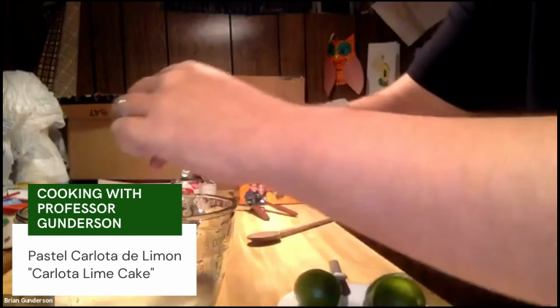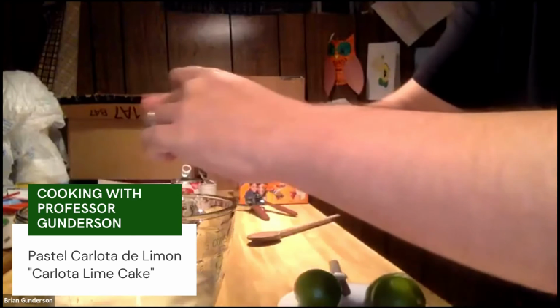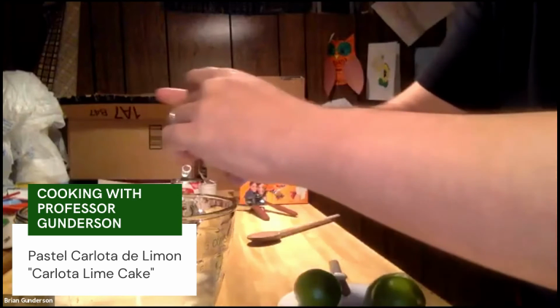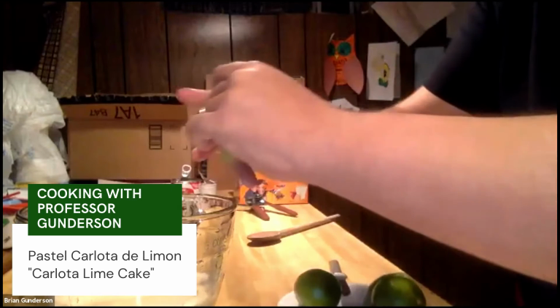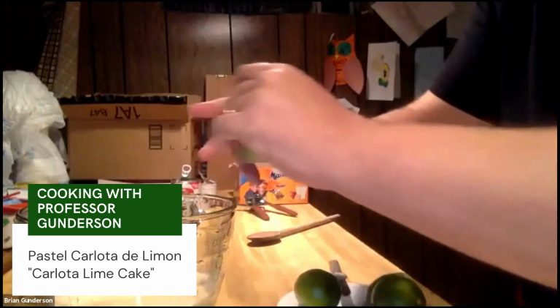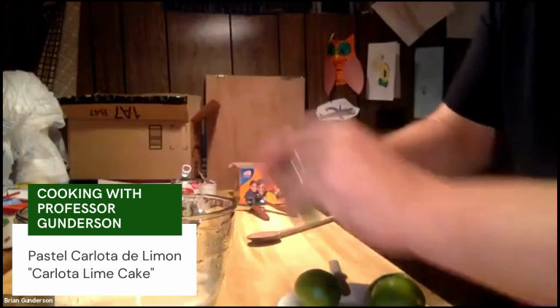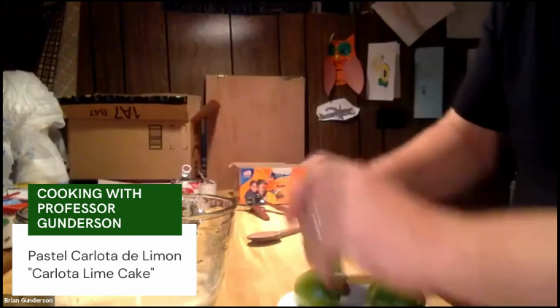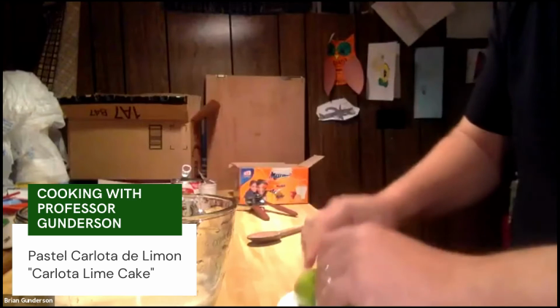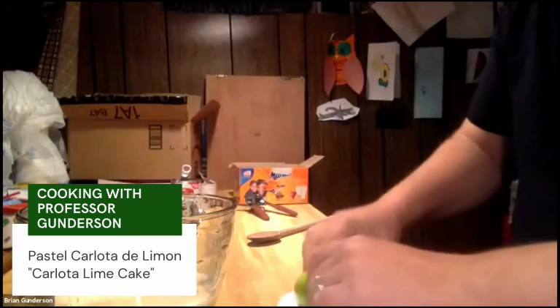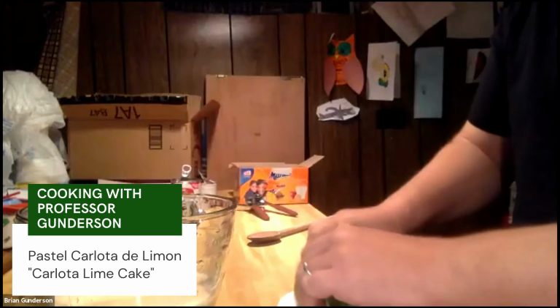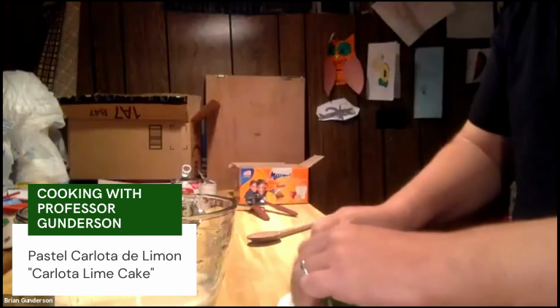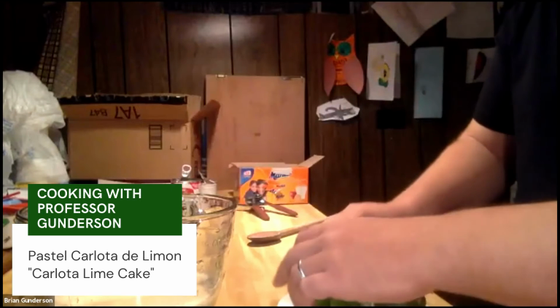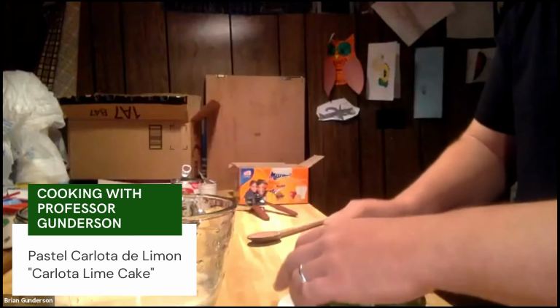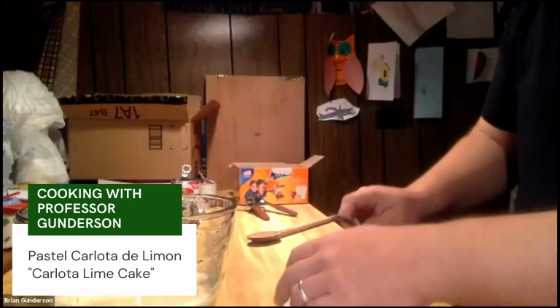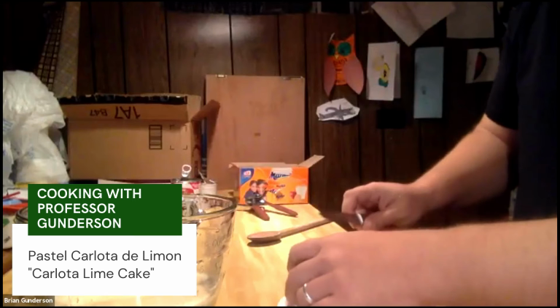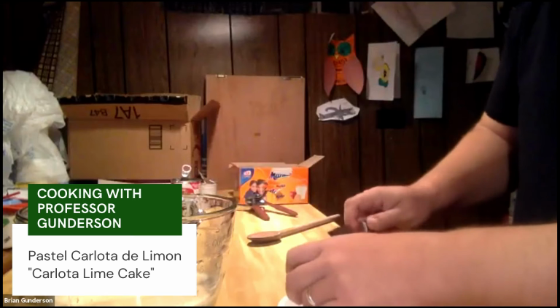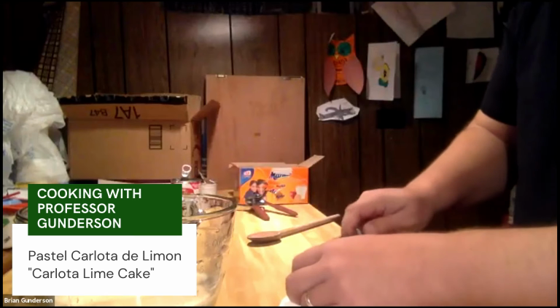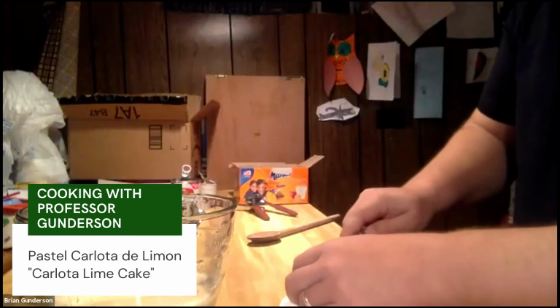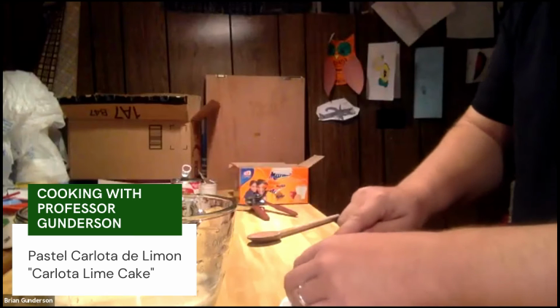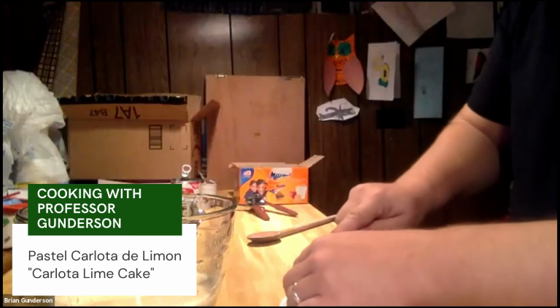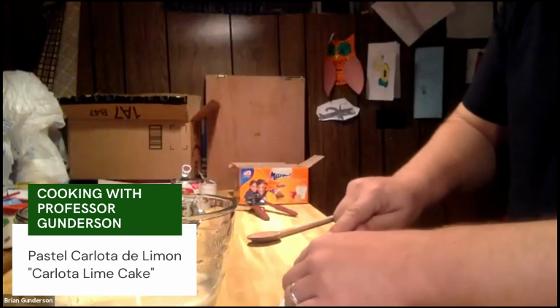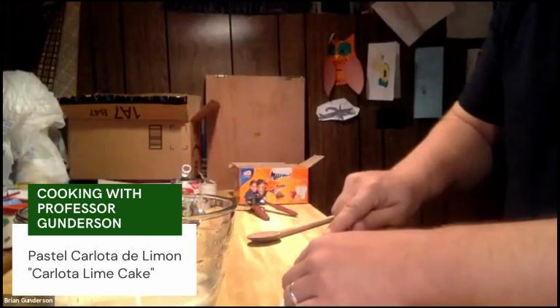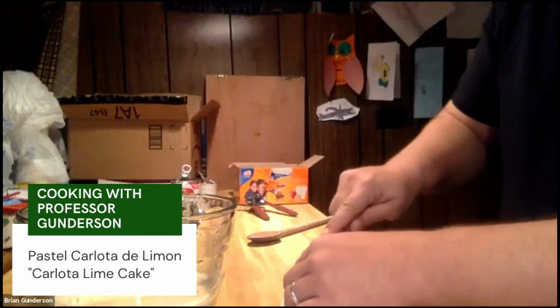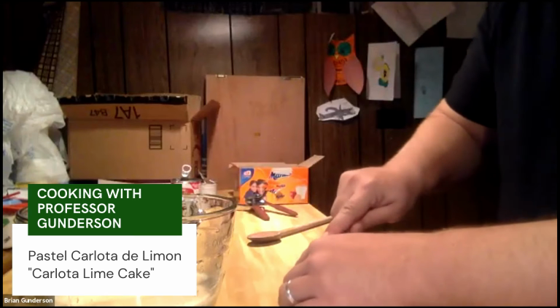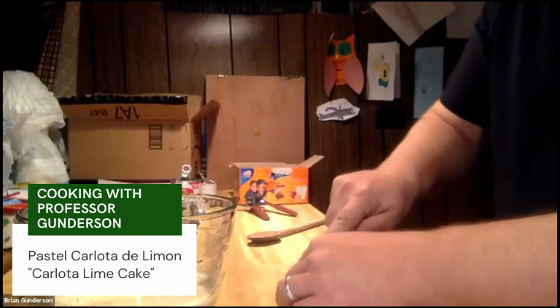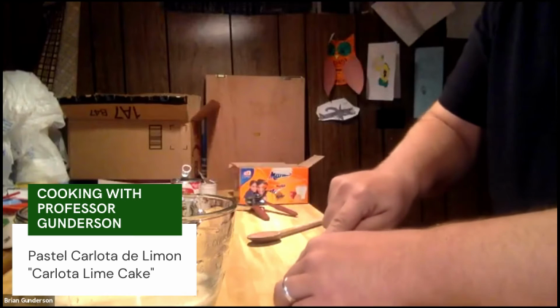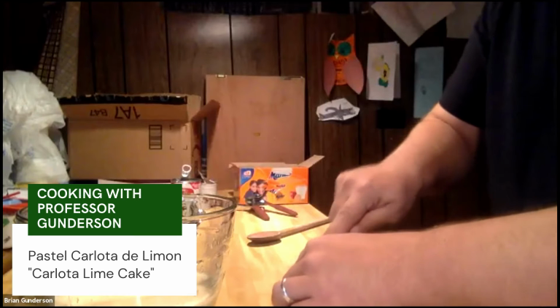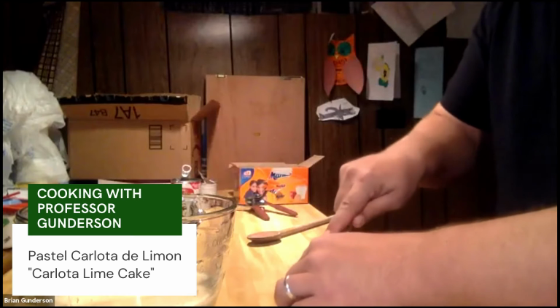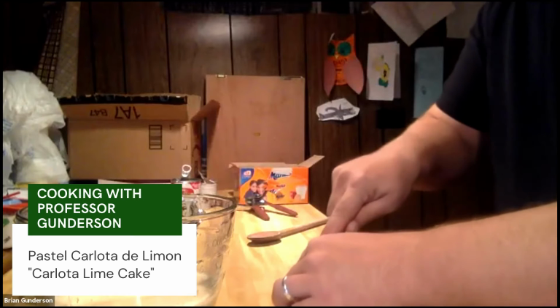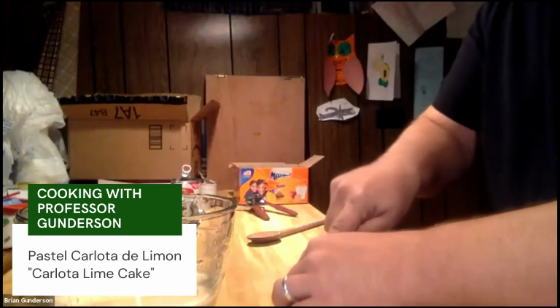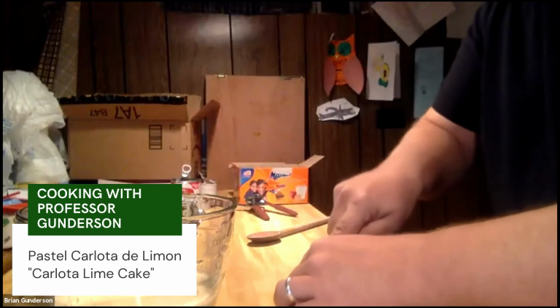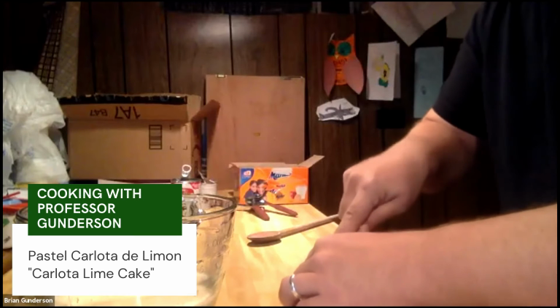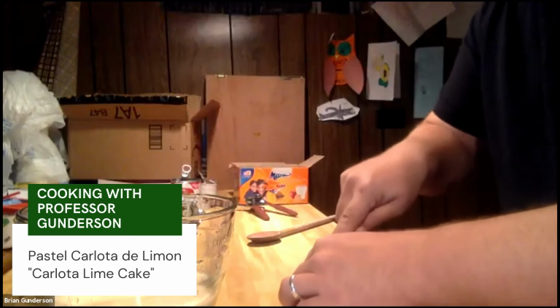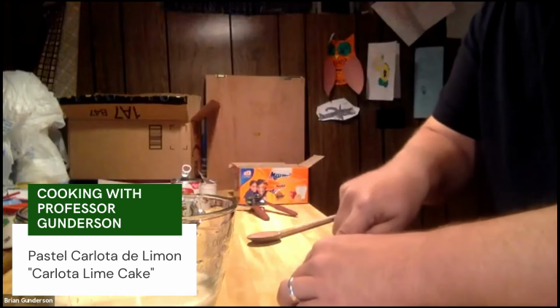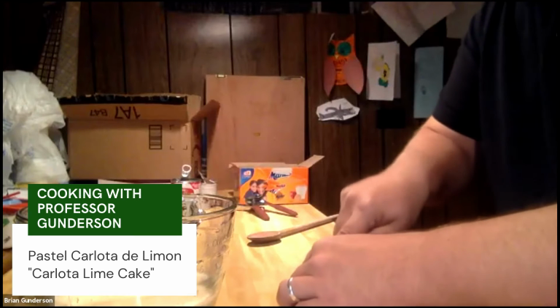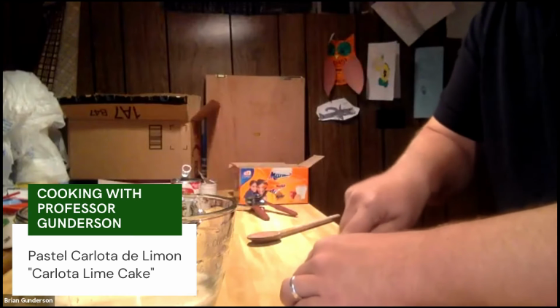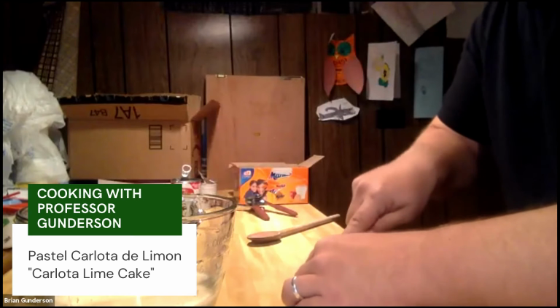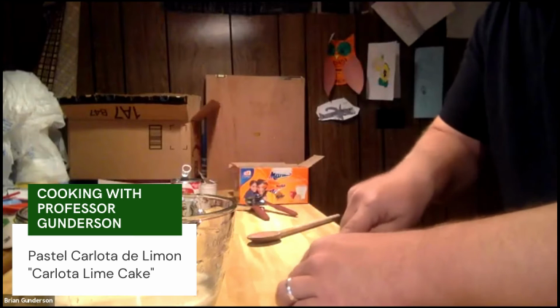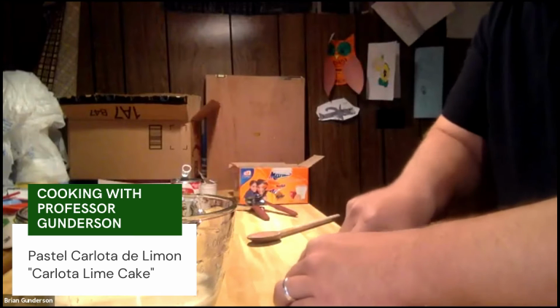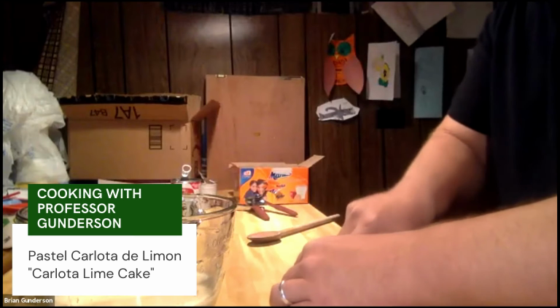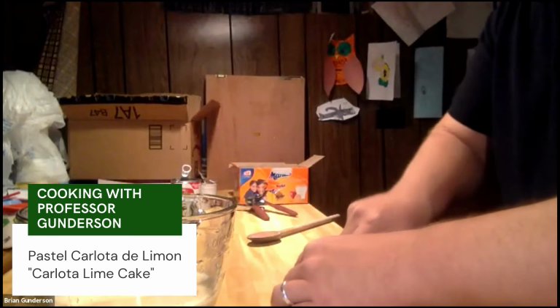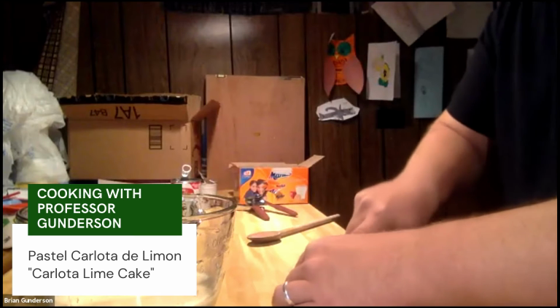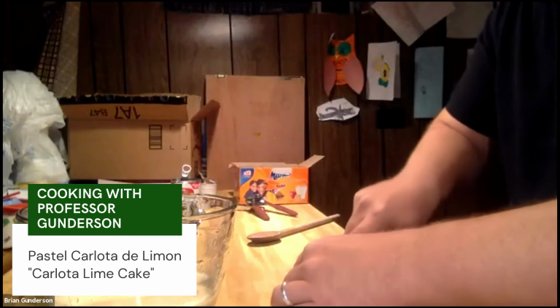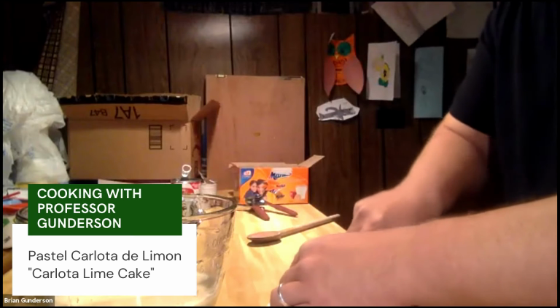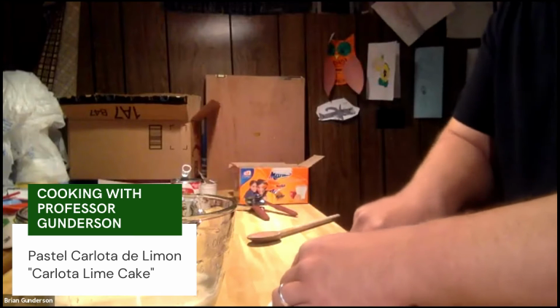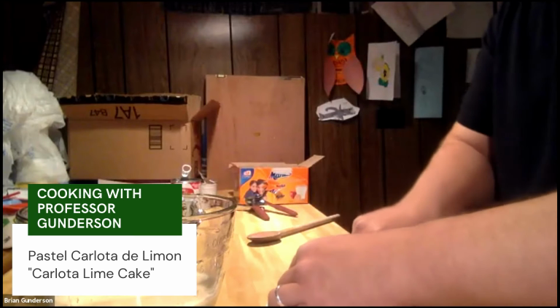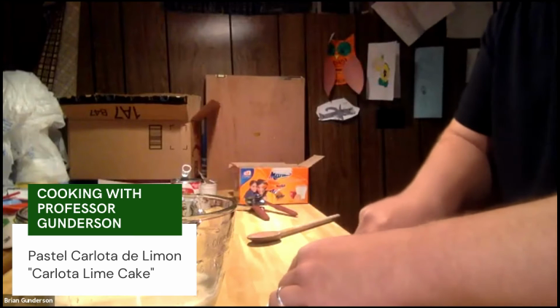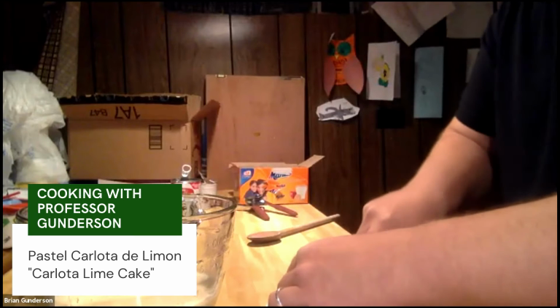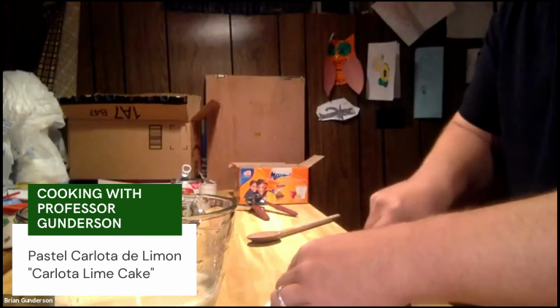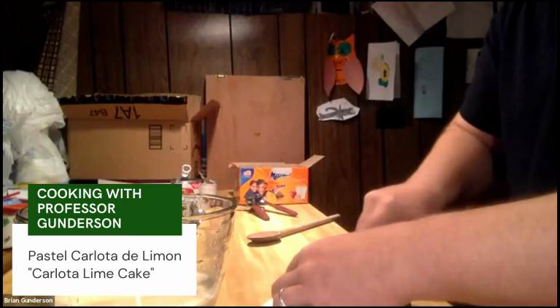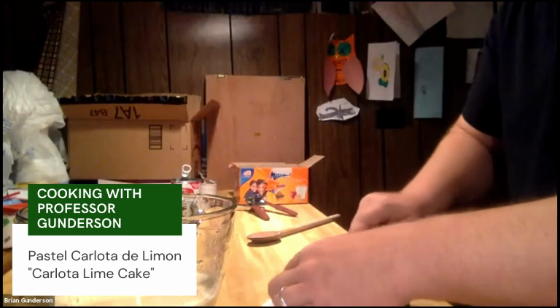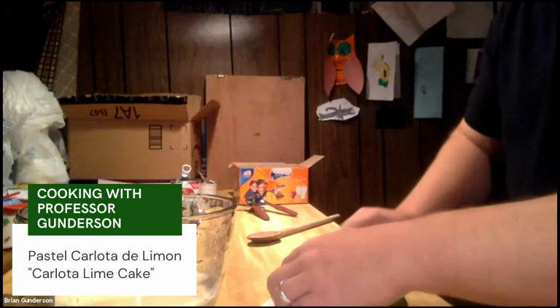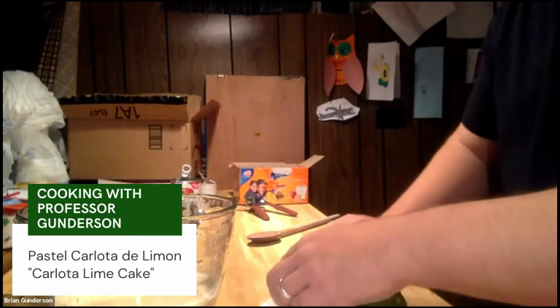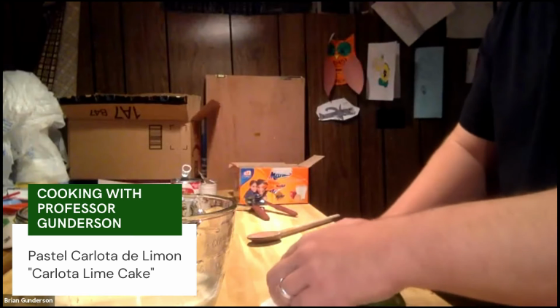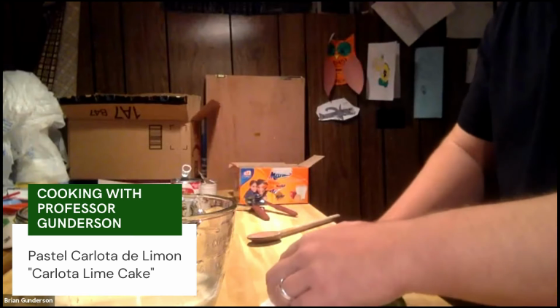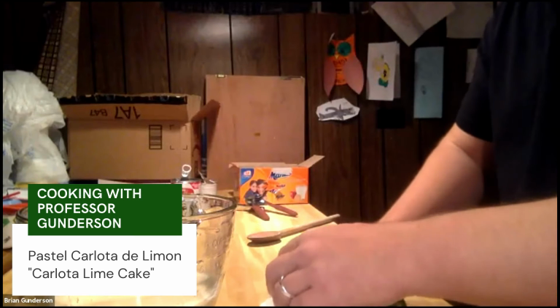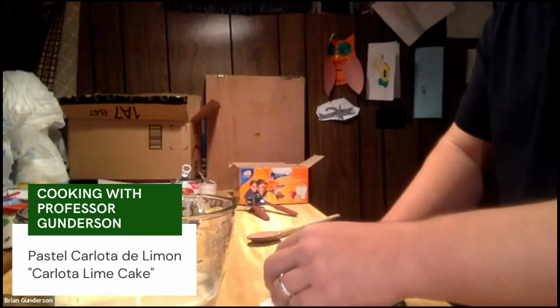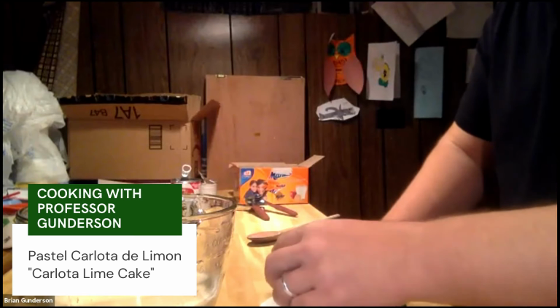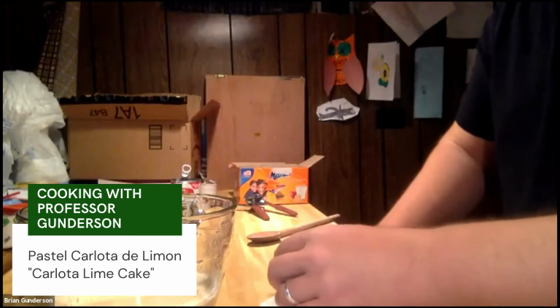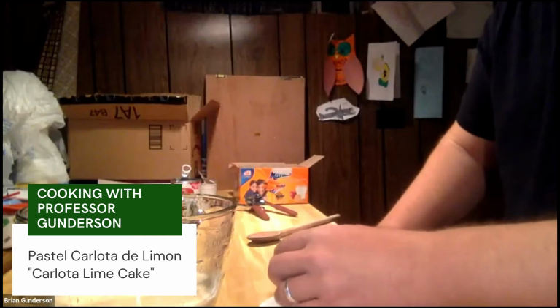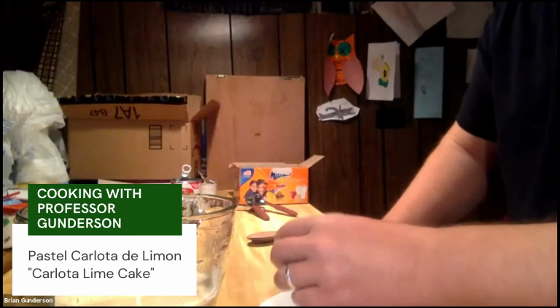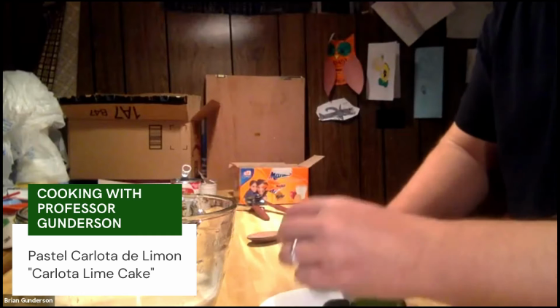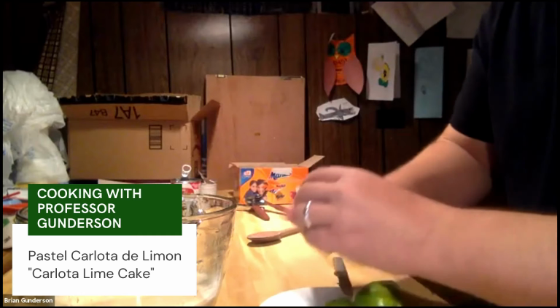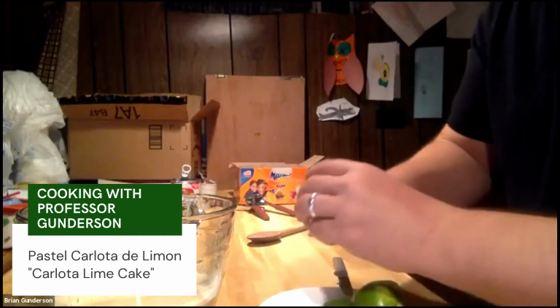In my family we like it very sour, so we put all three in. So there's one — we'll do the other two. Let me check in on you to see how you're doing, Eliana, Katie, how's it going?